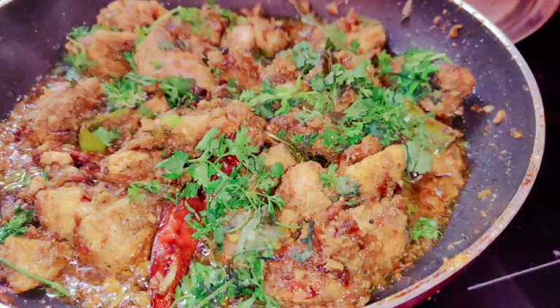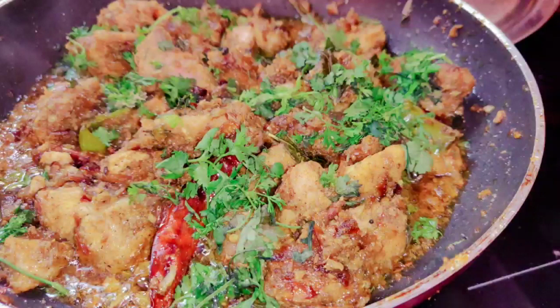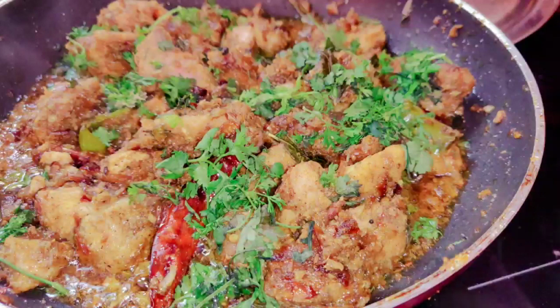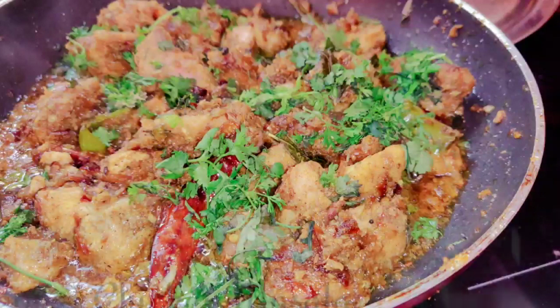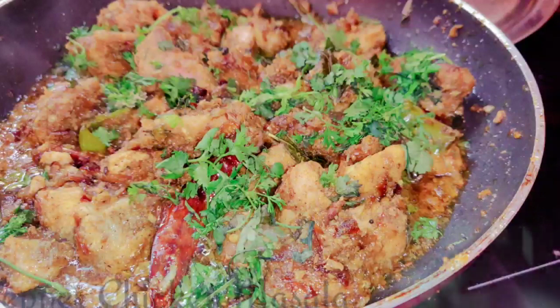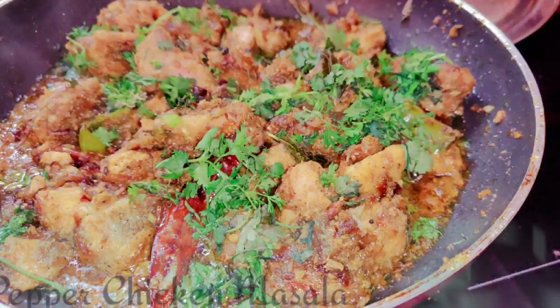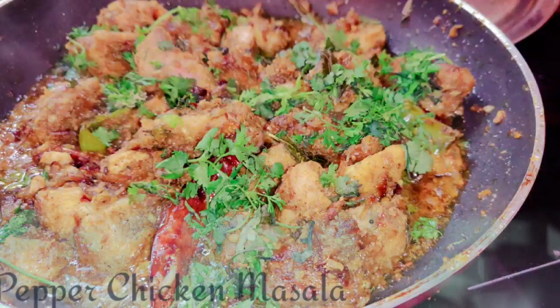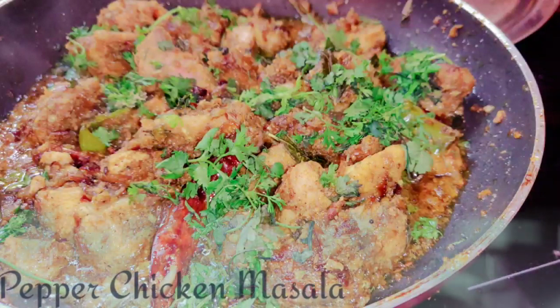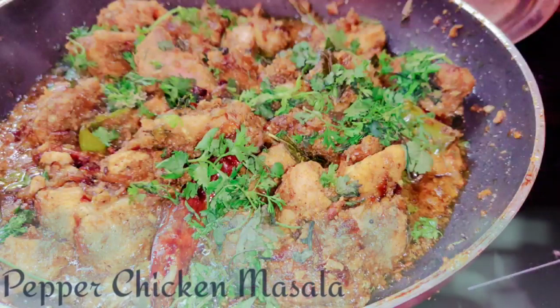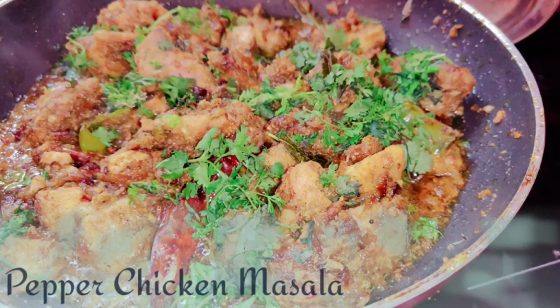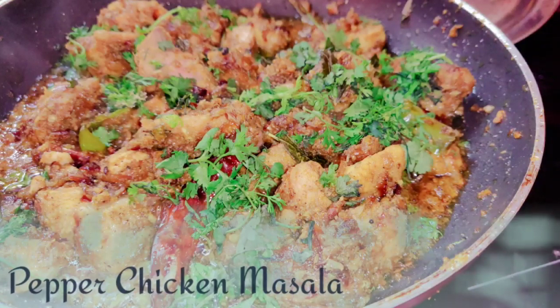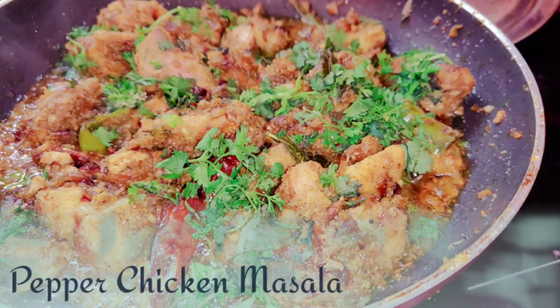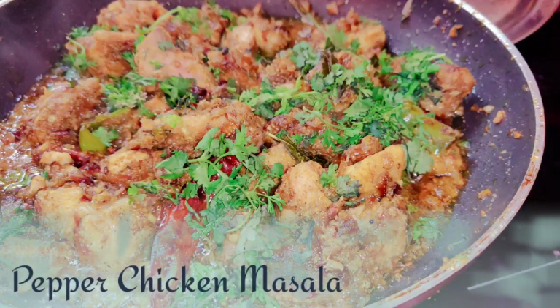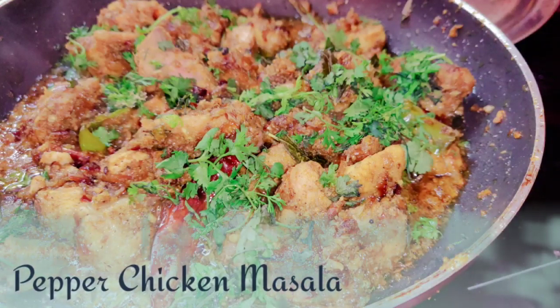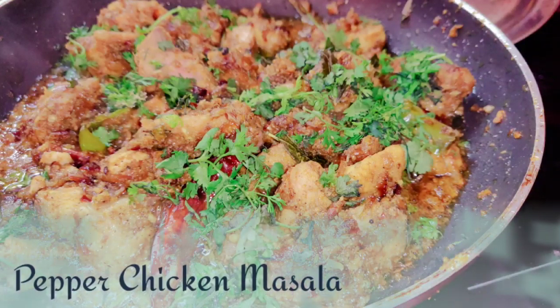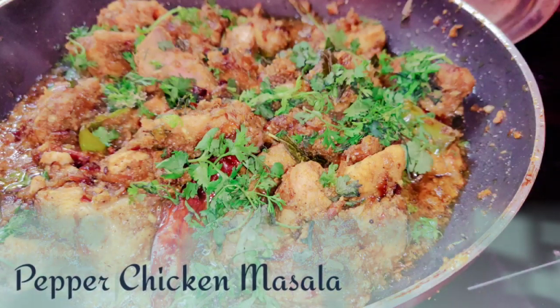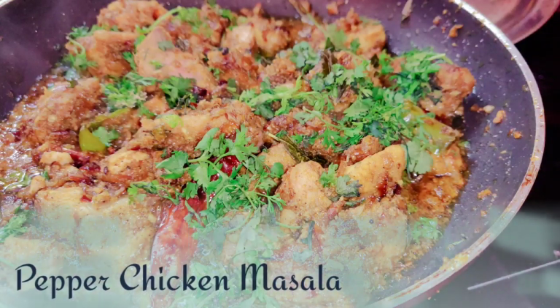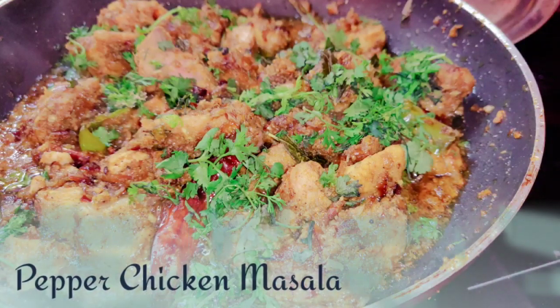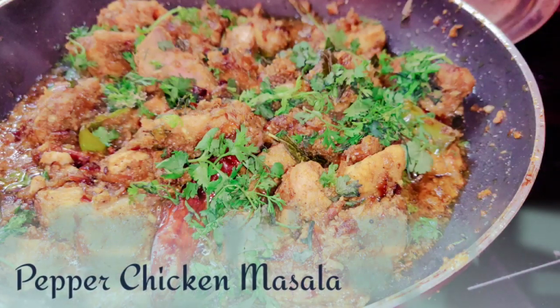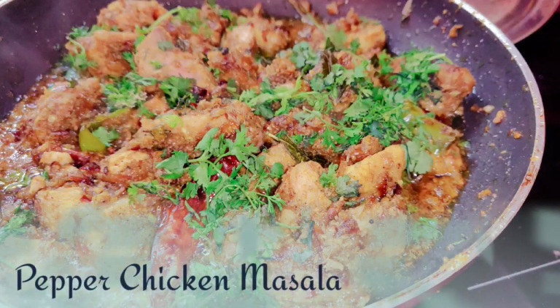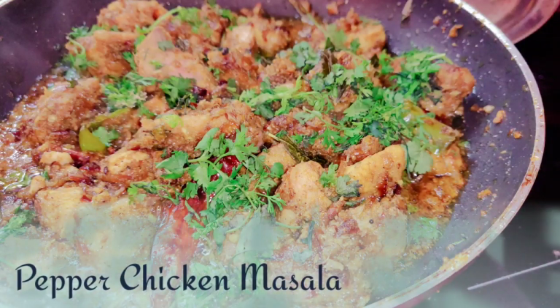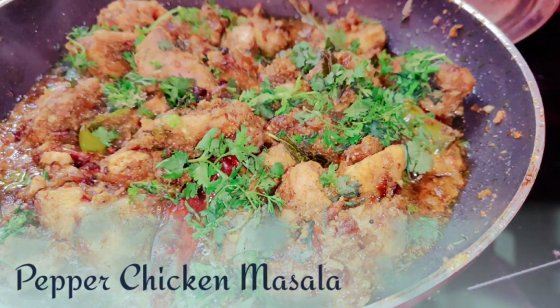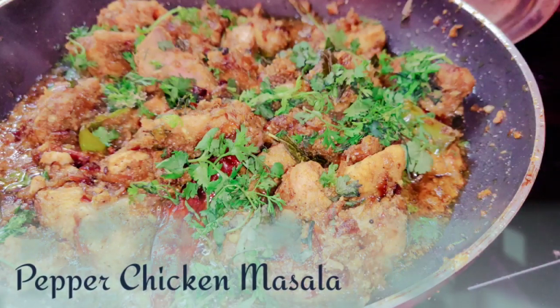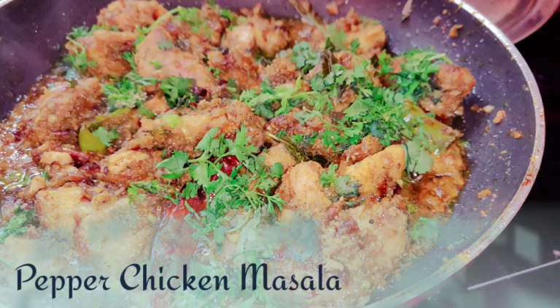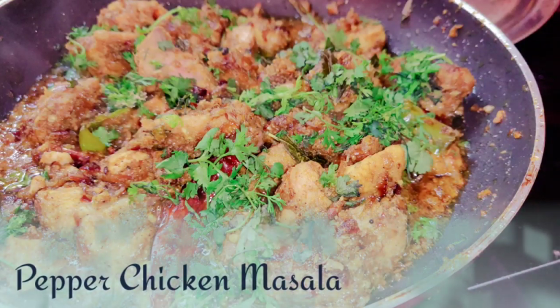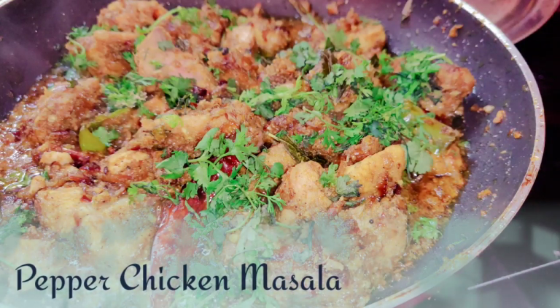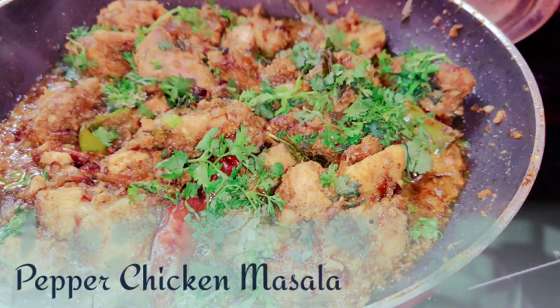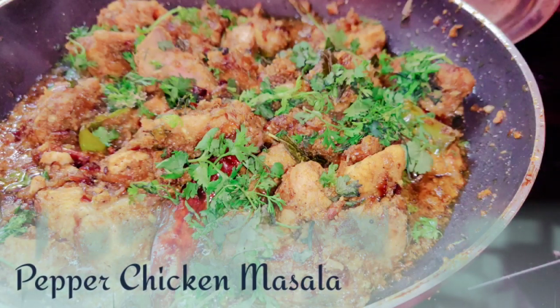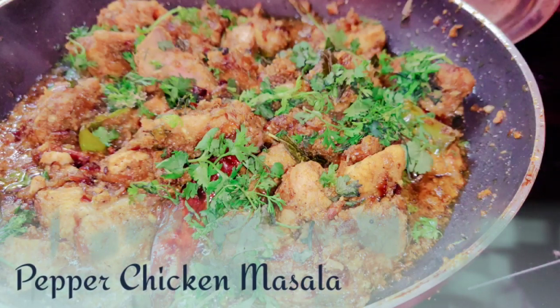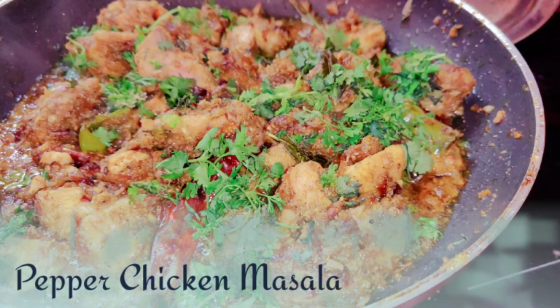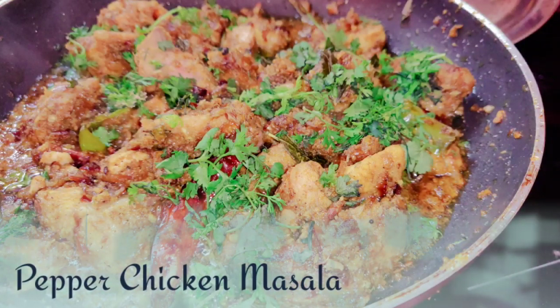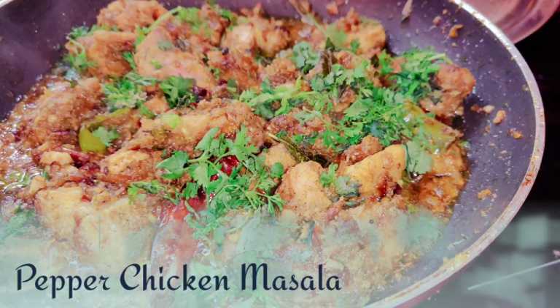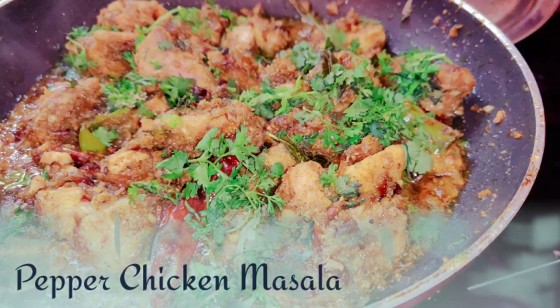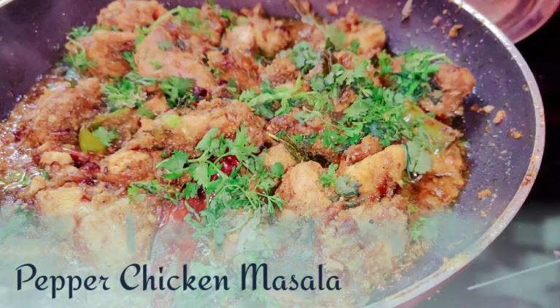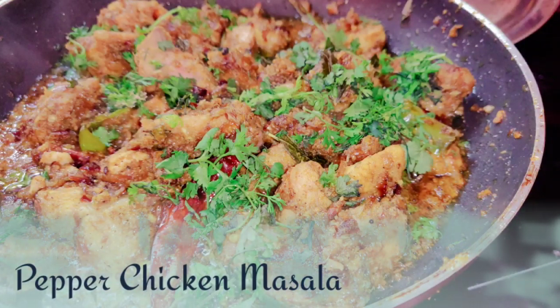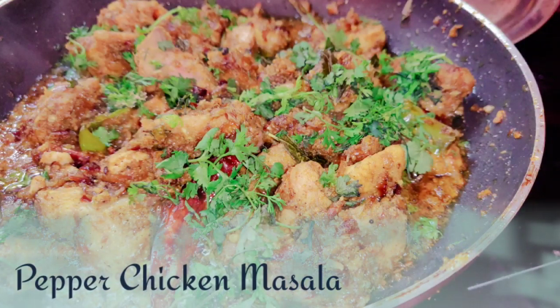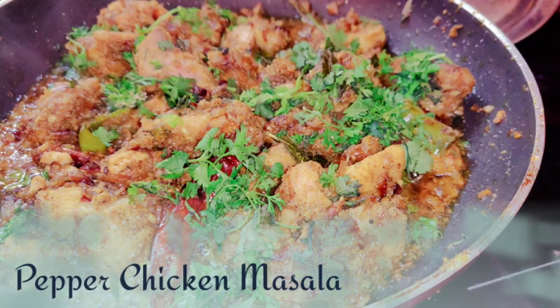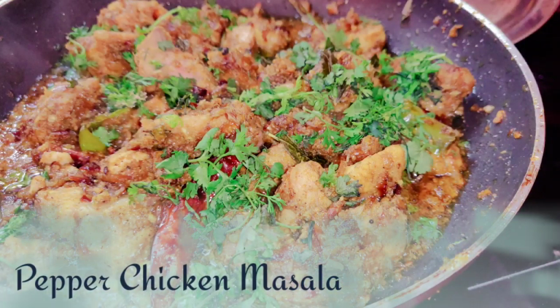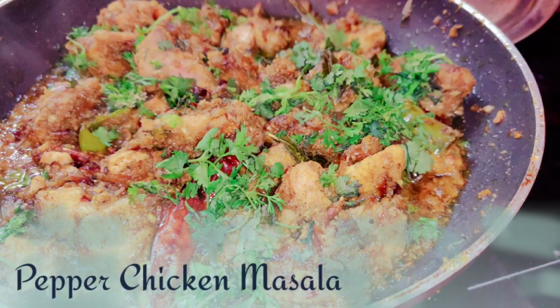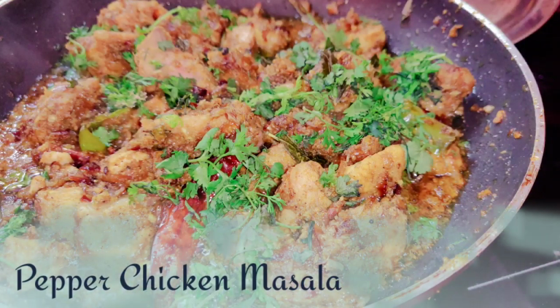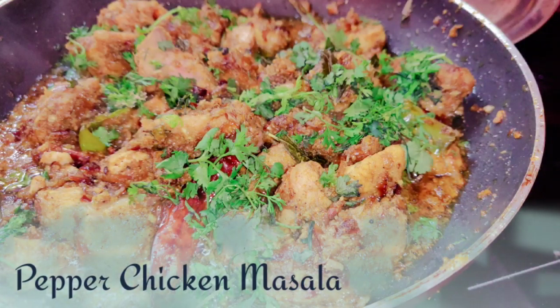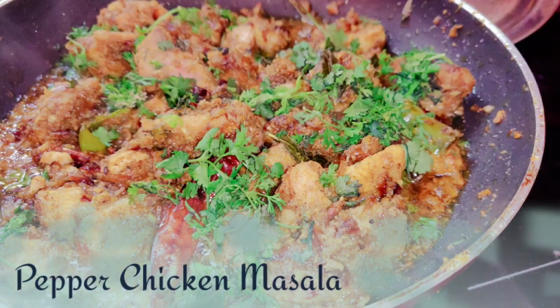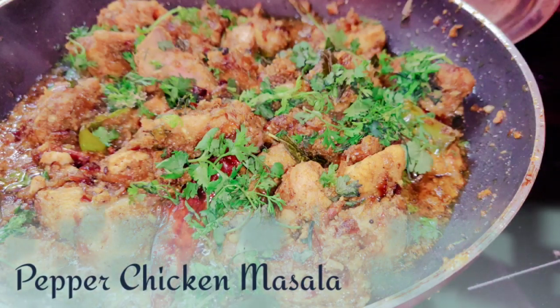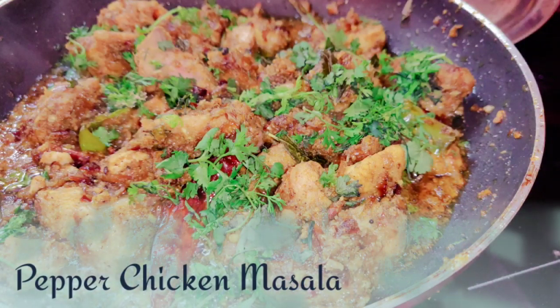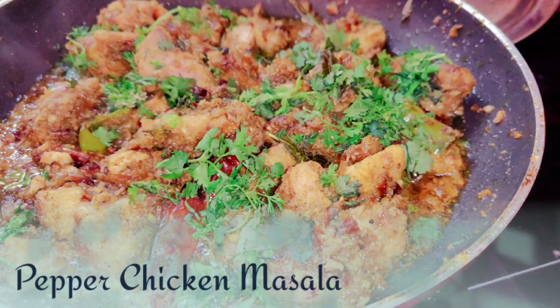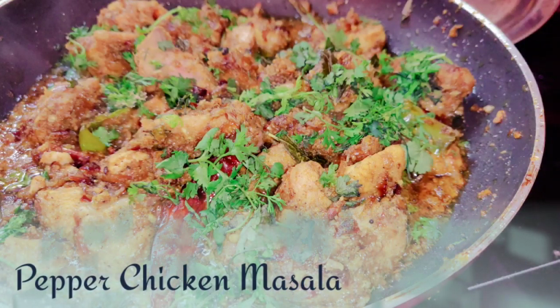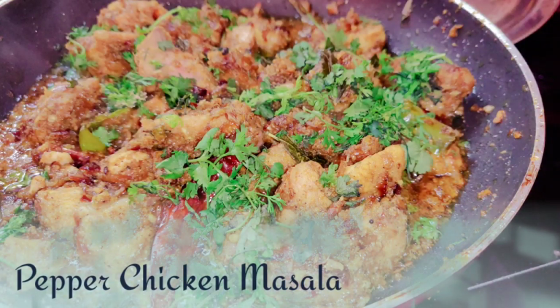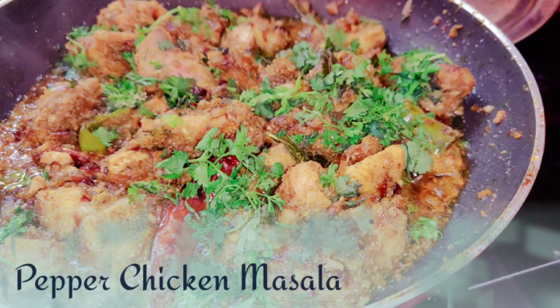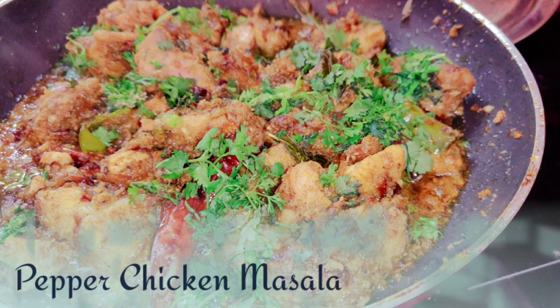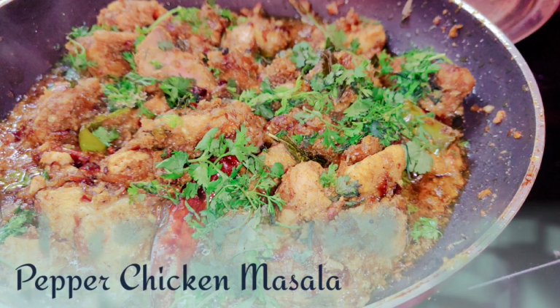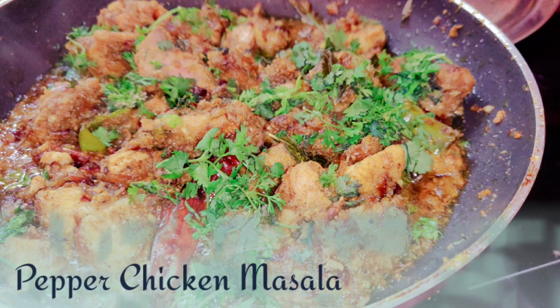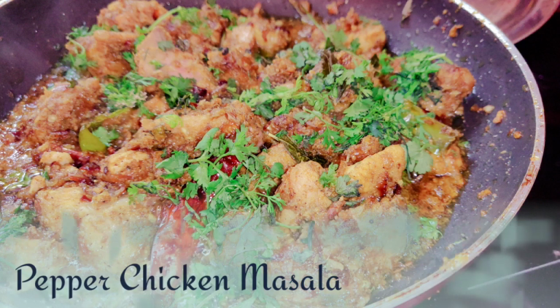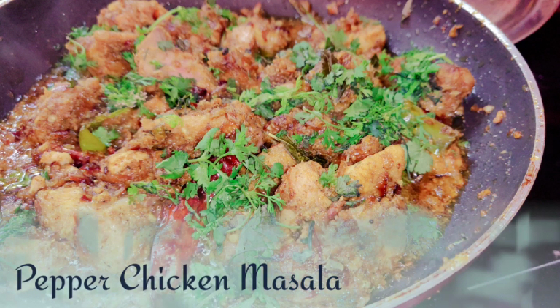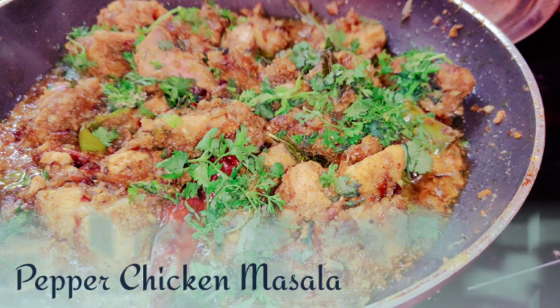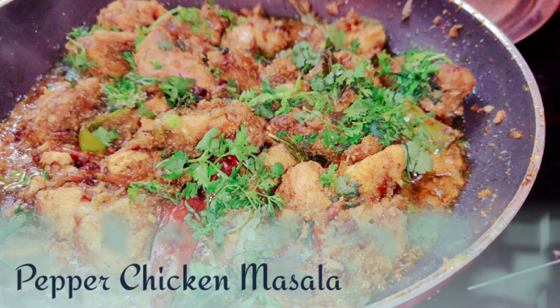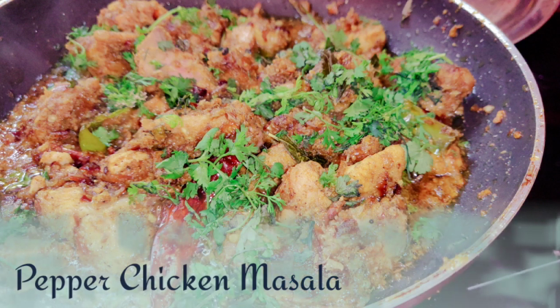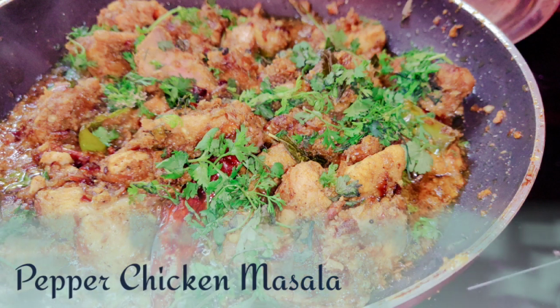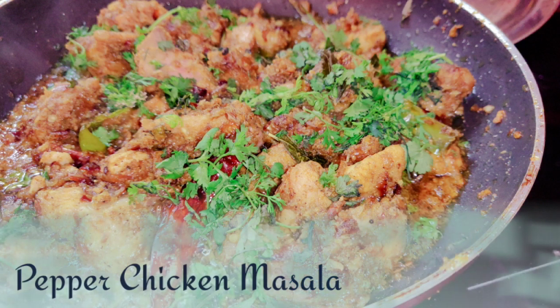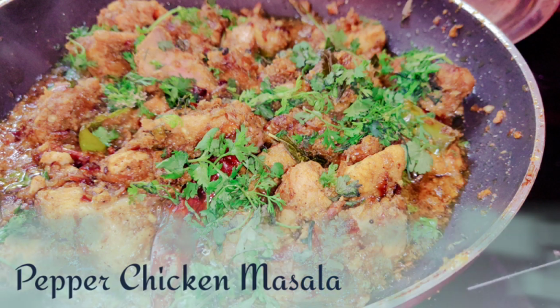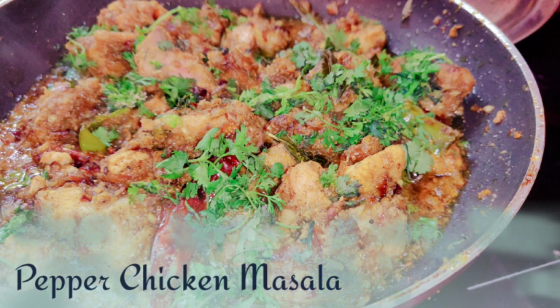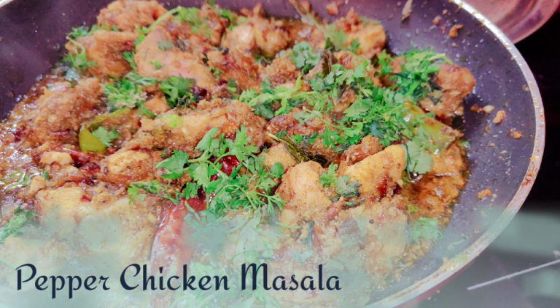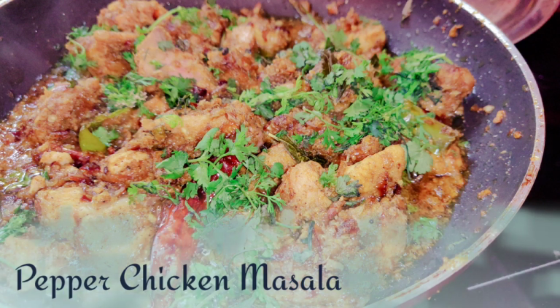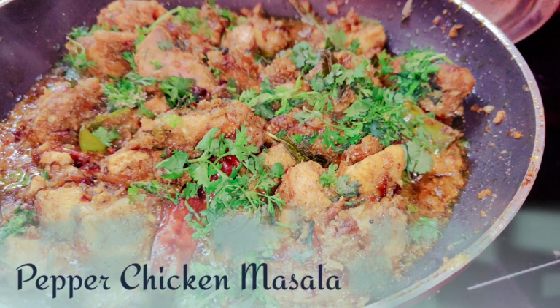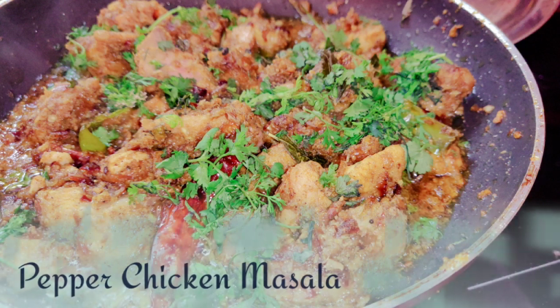Hello my new friends. I am going to show you this pepper chicken masala in a very simple and easy way.